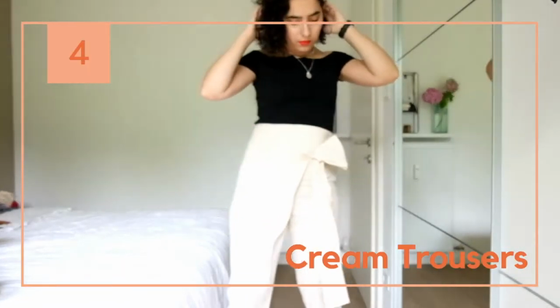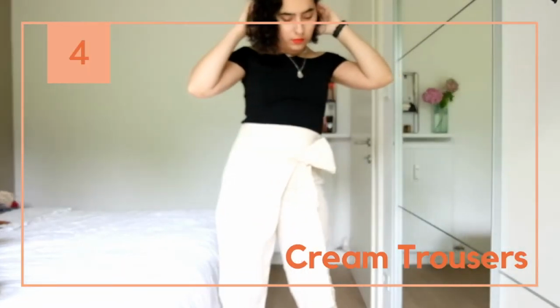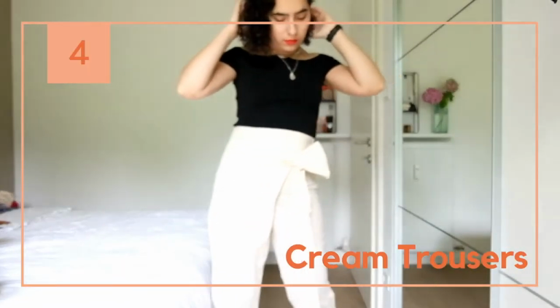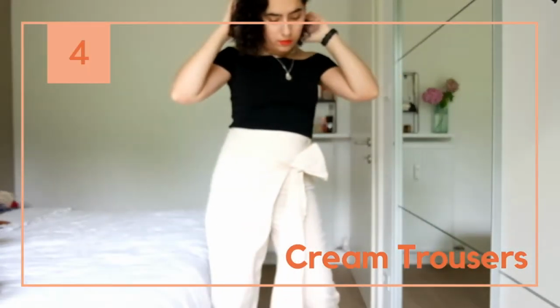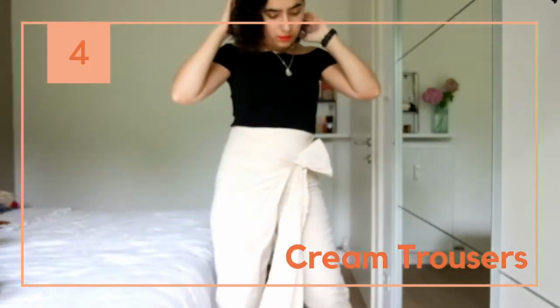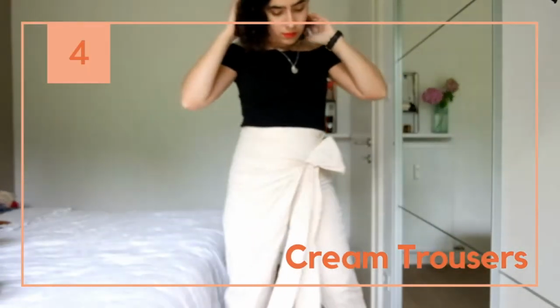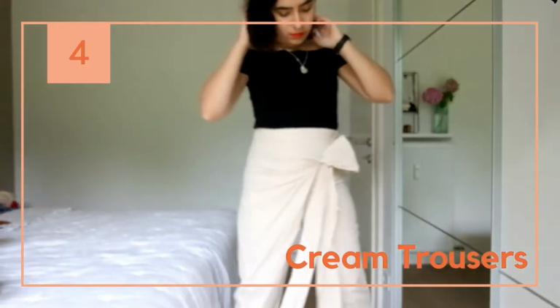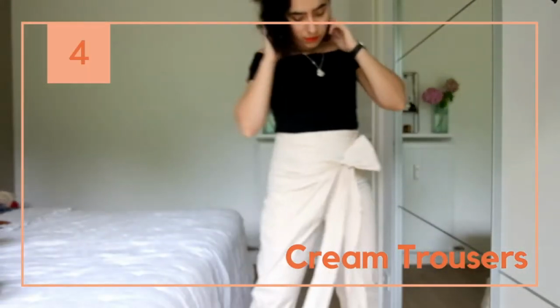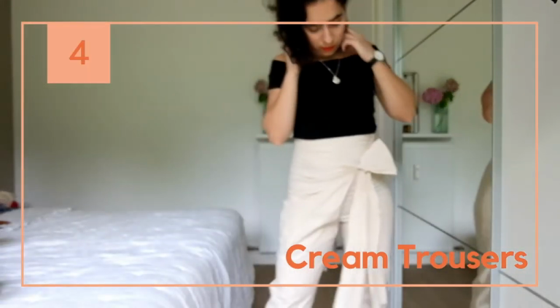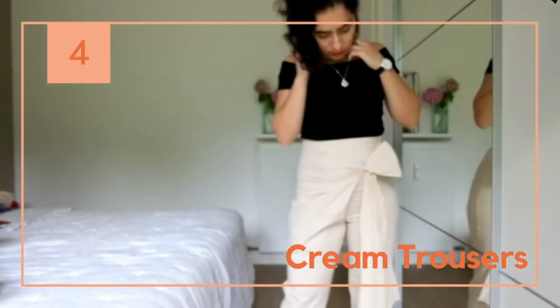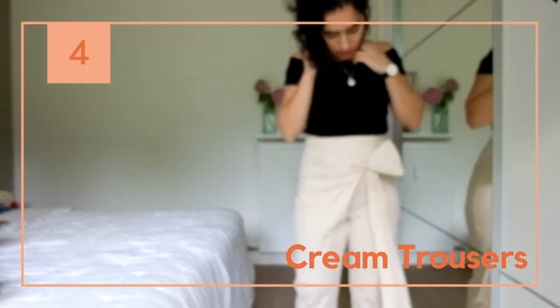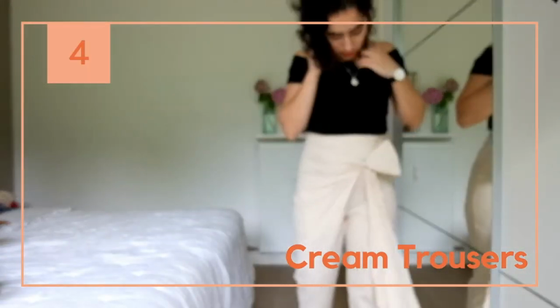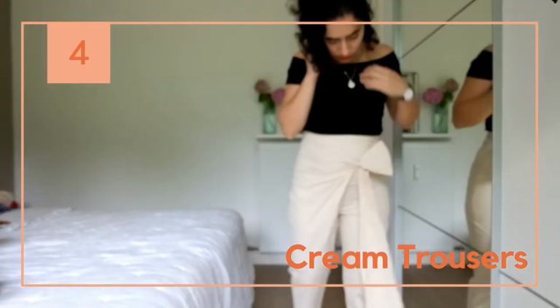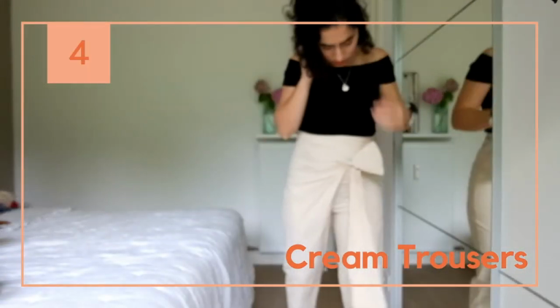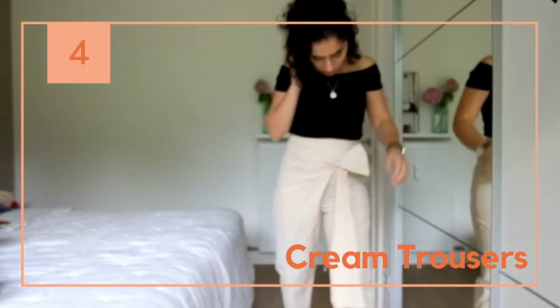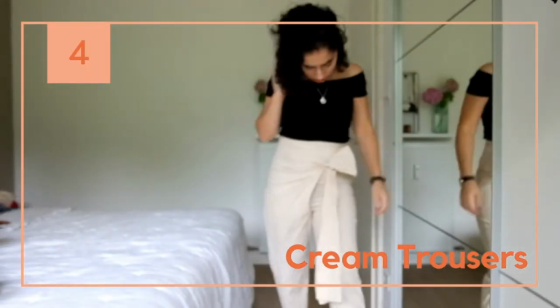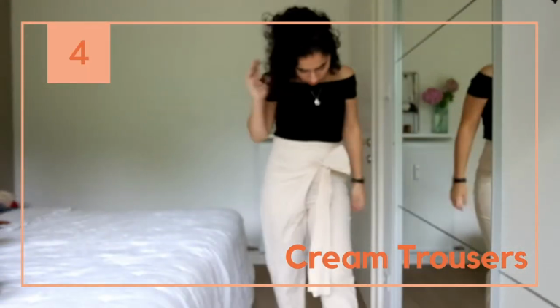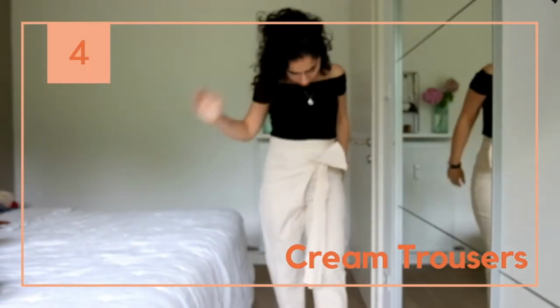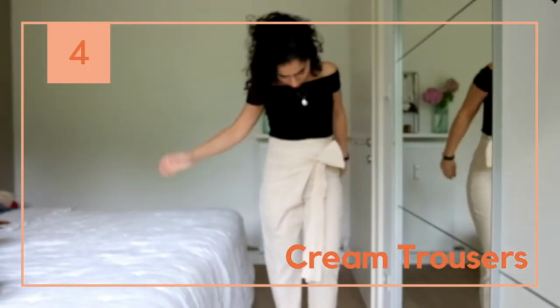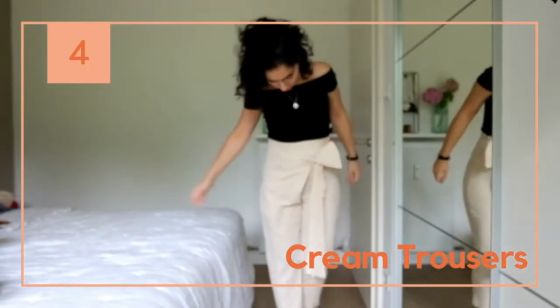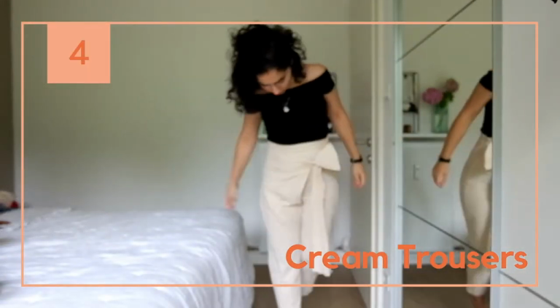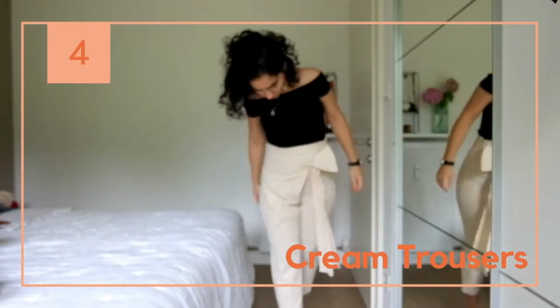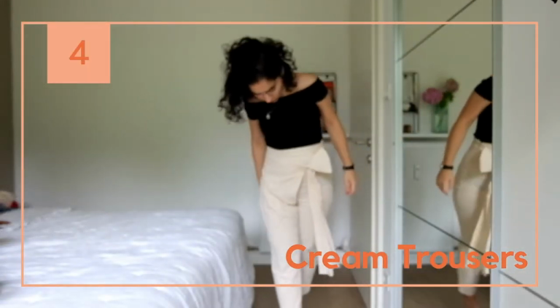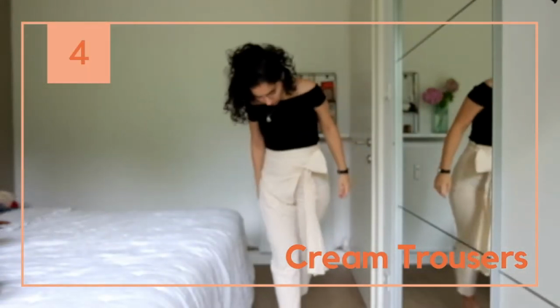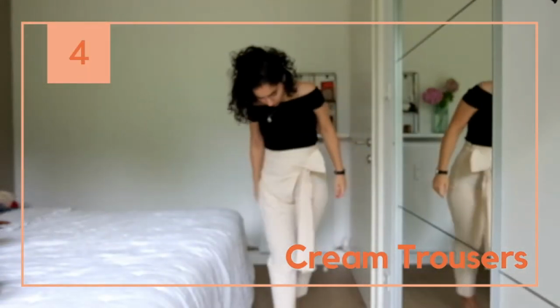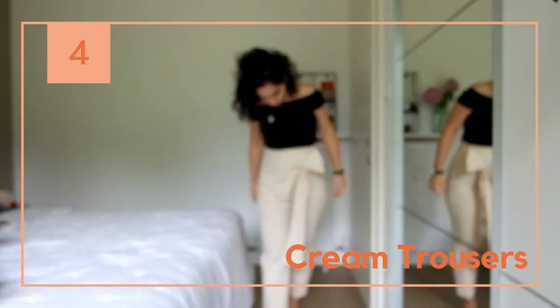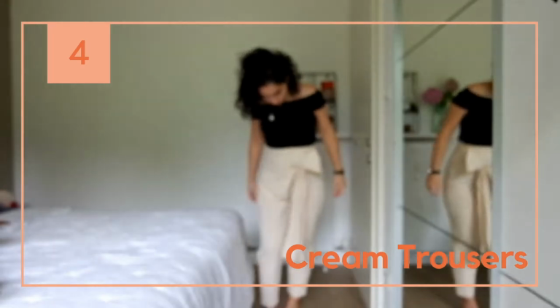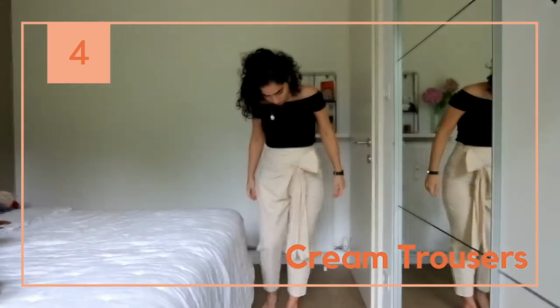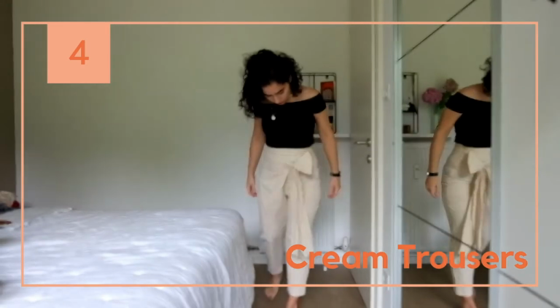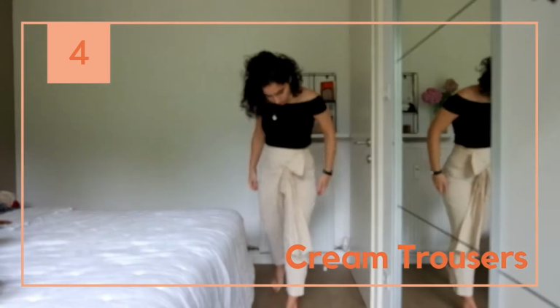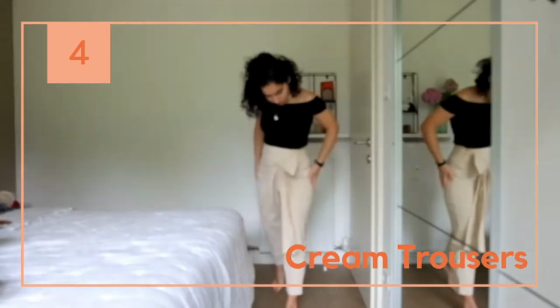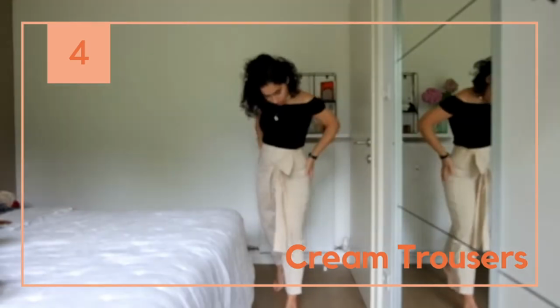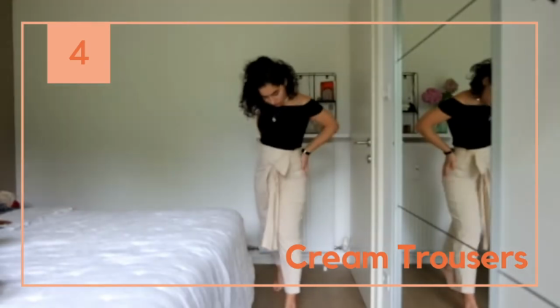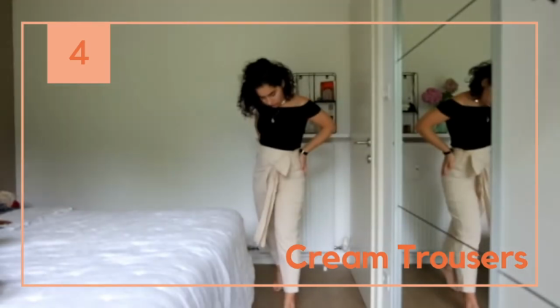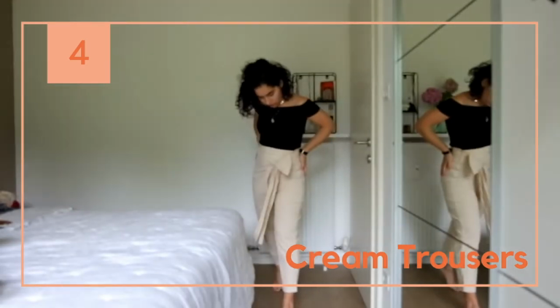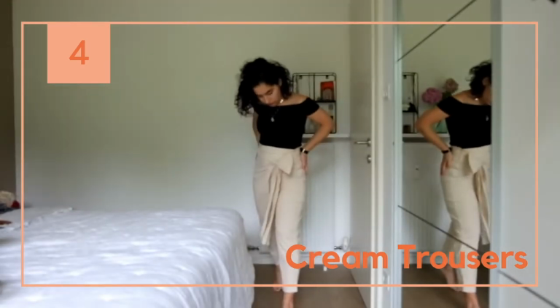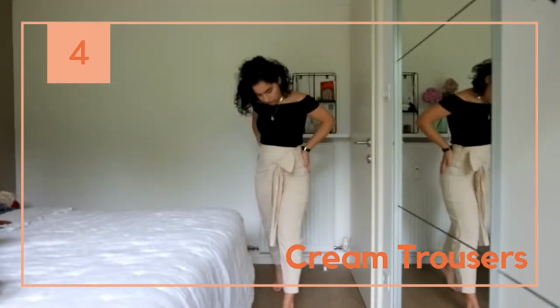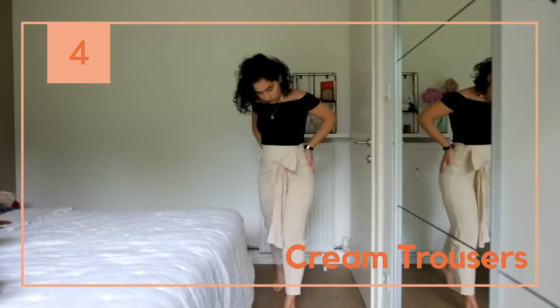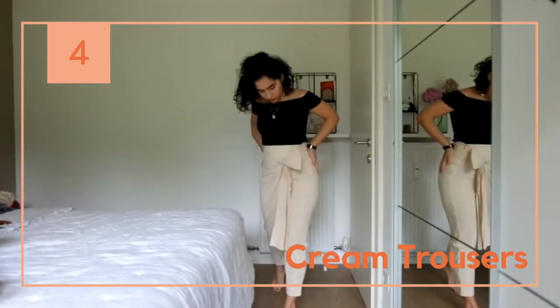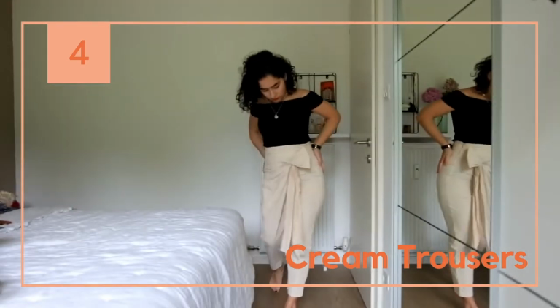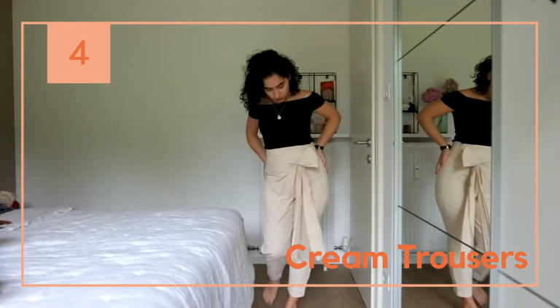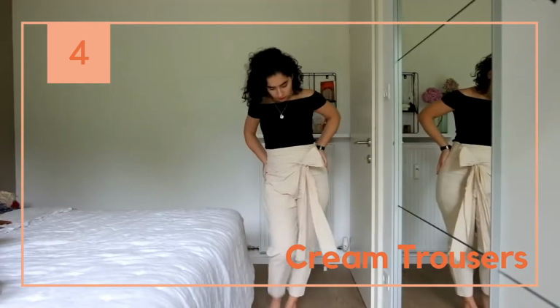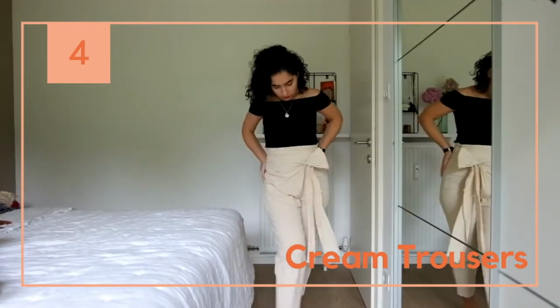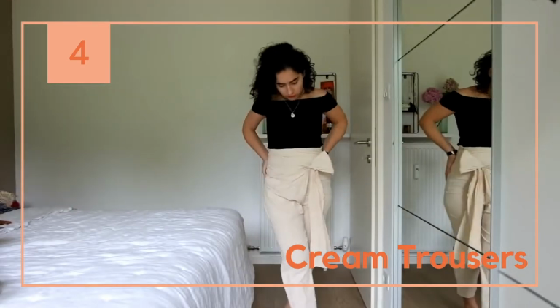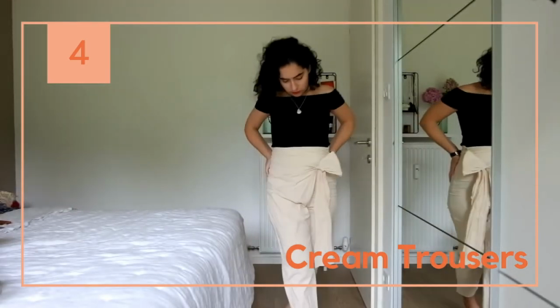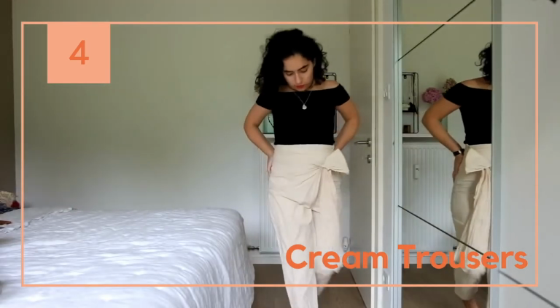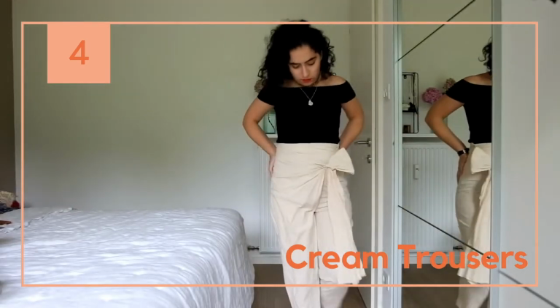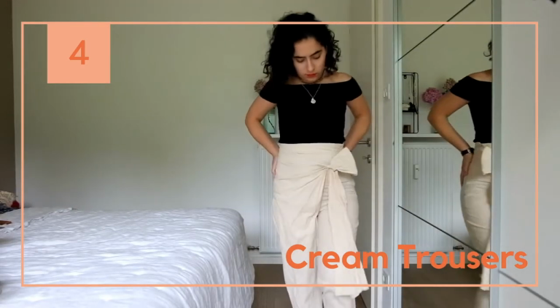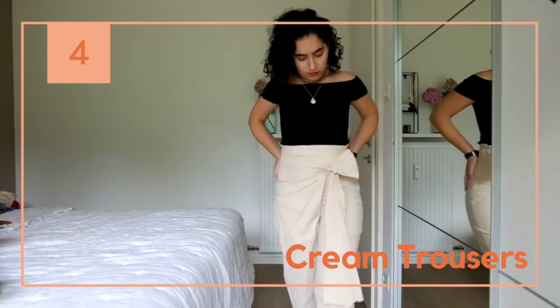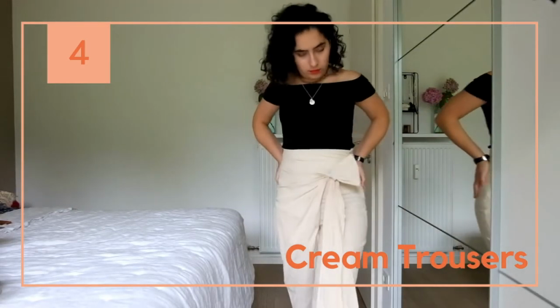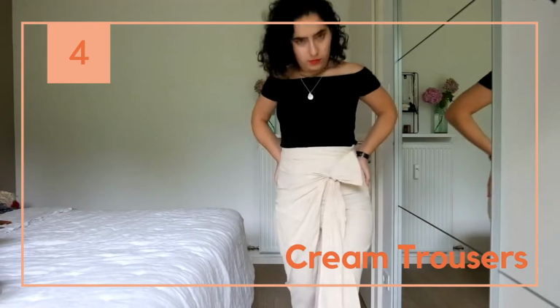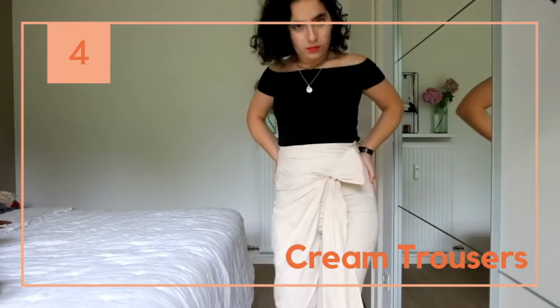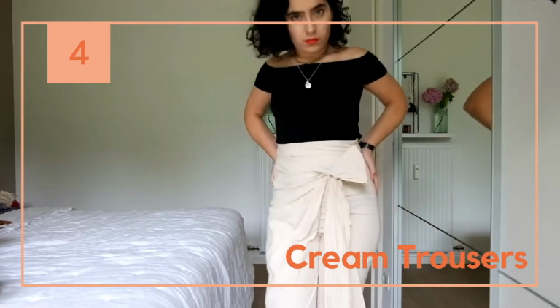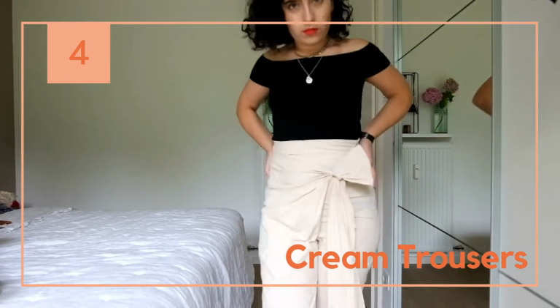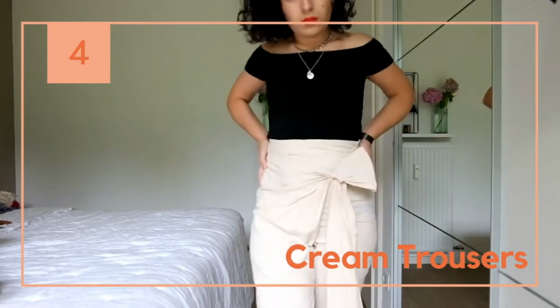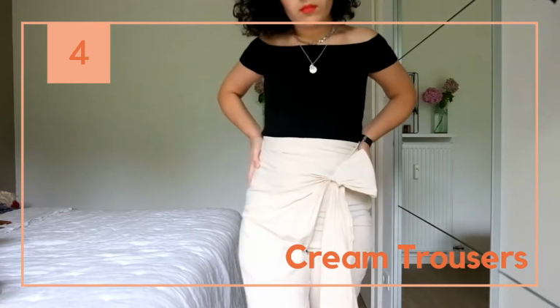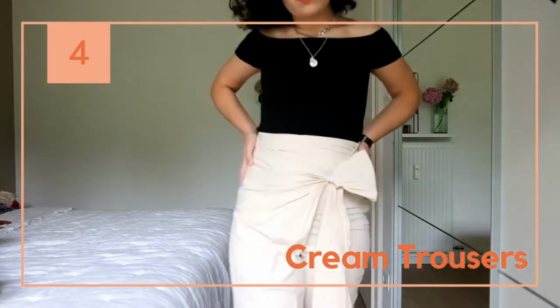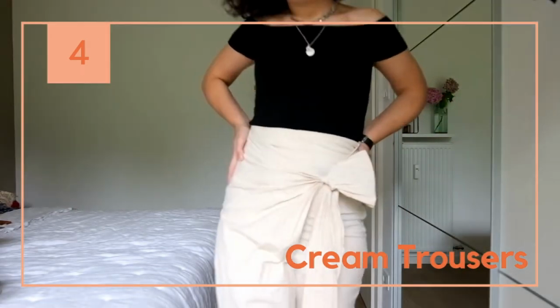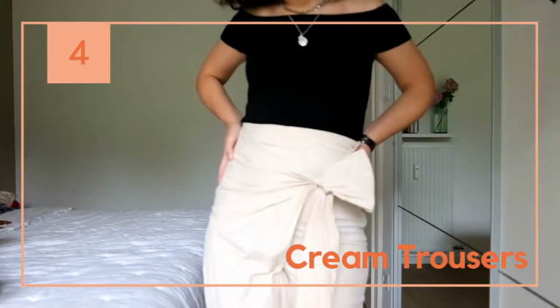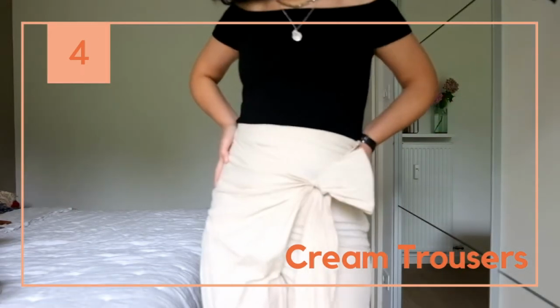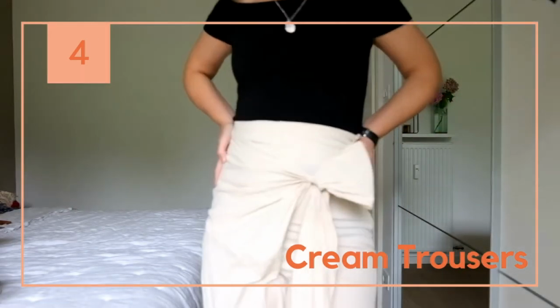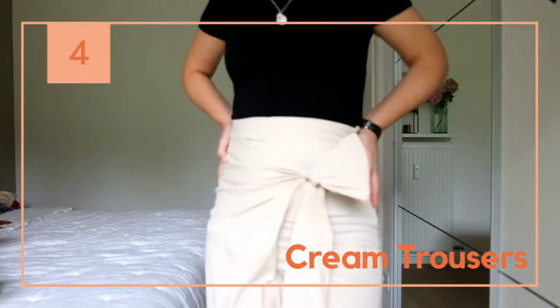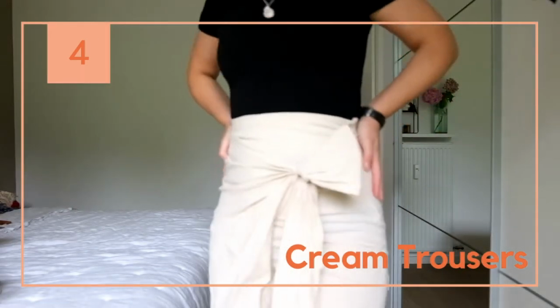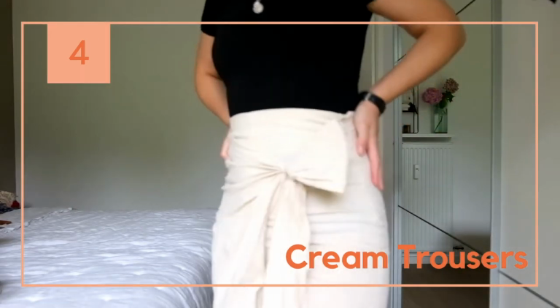These trousers are super formal but in a really cool way. I wore them for a wedding ceremony with some high heels and I loved it.